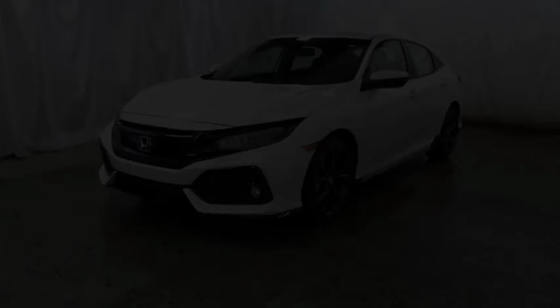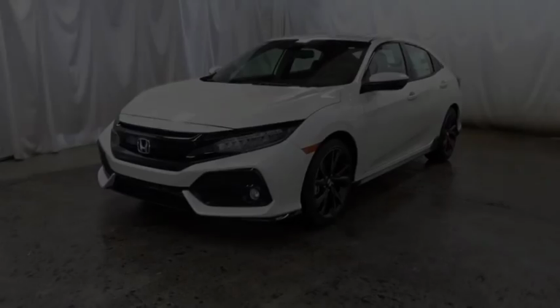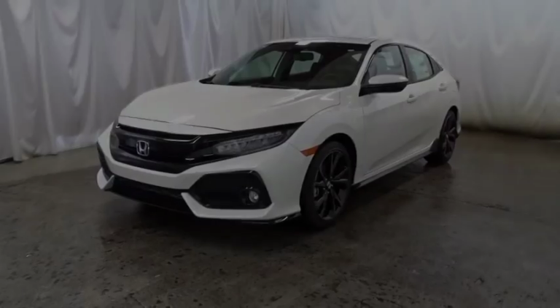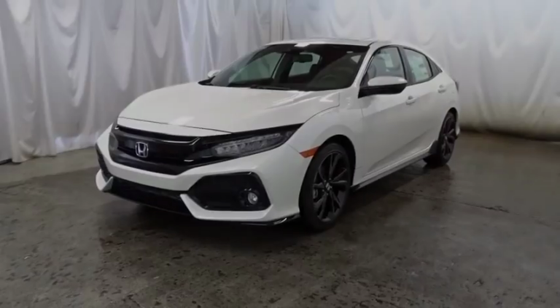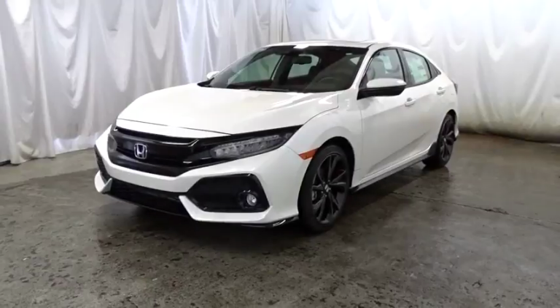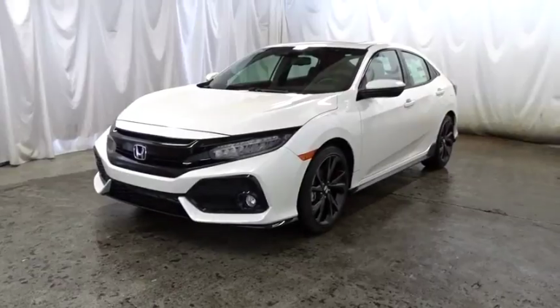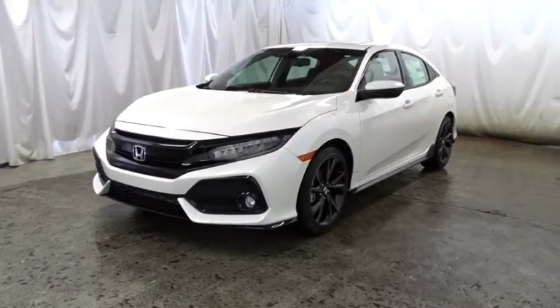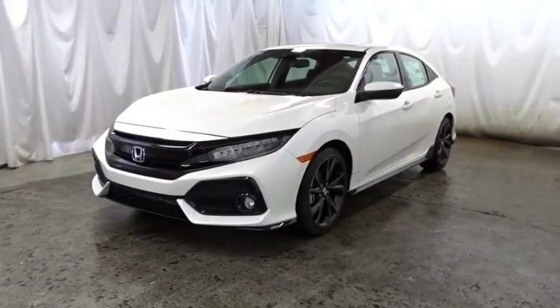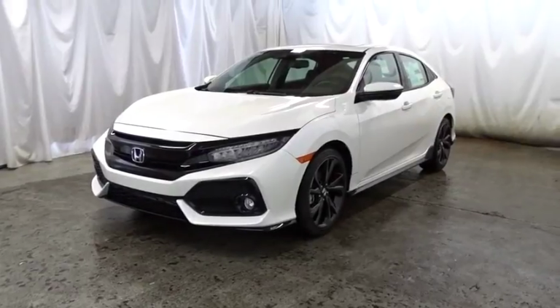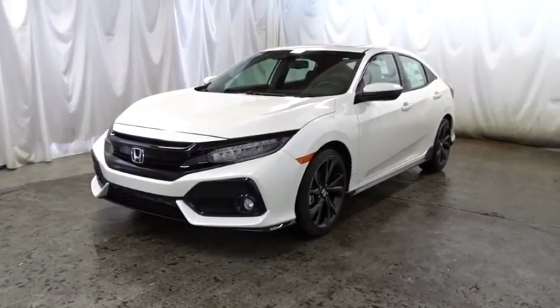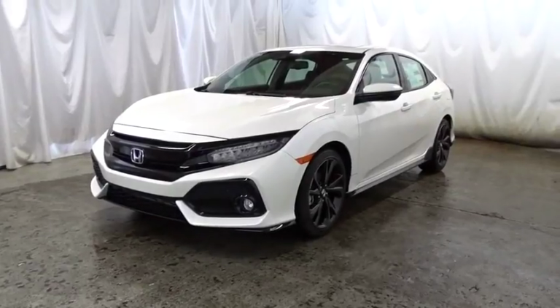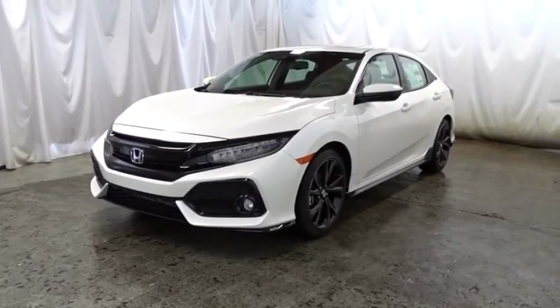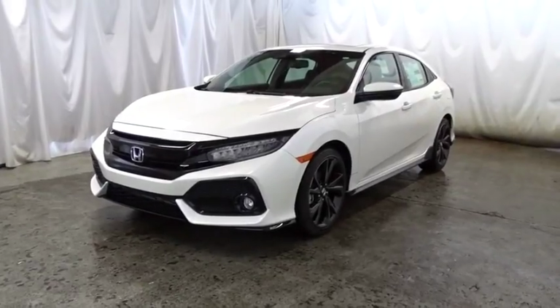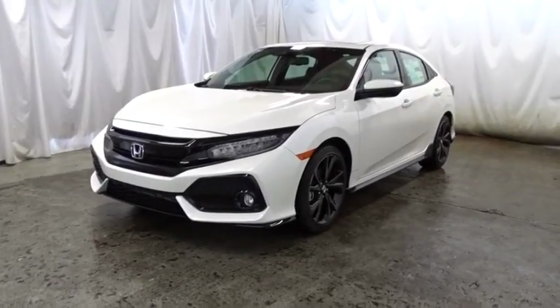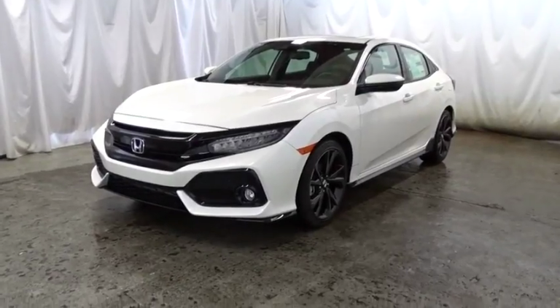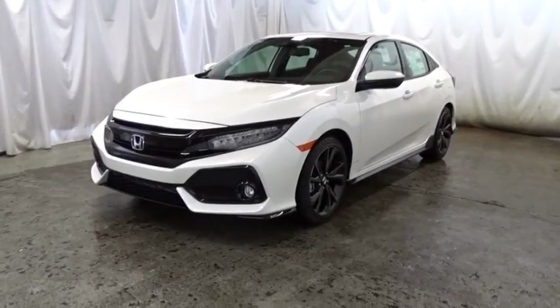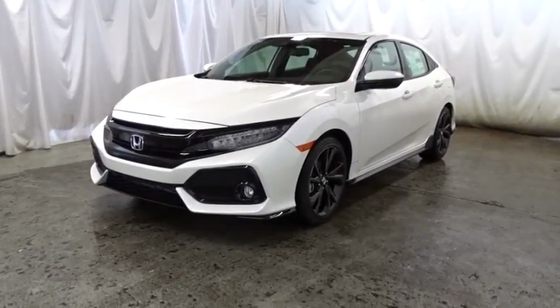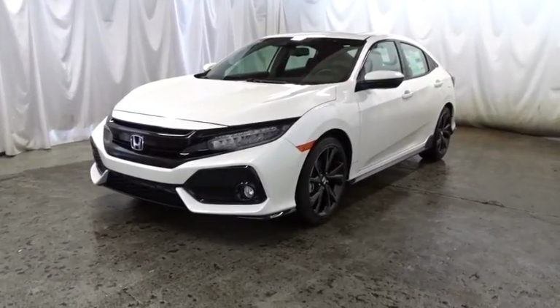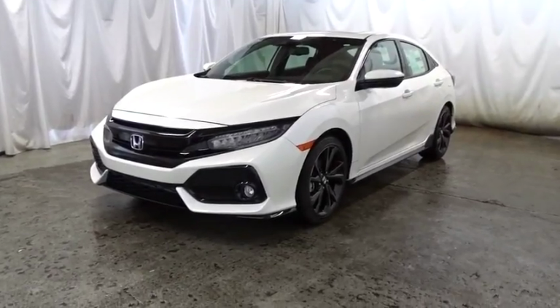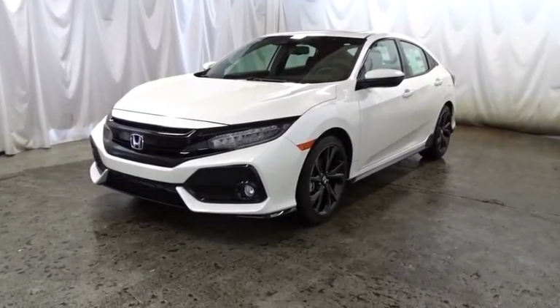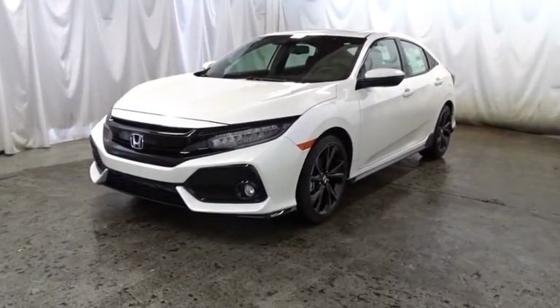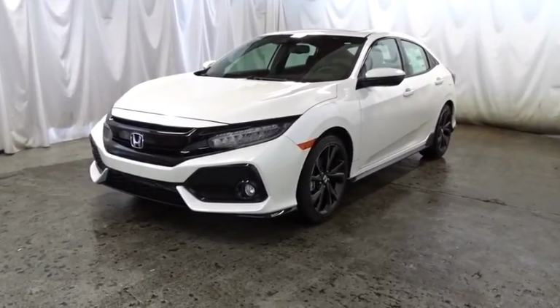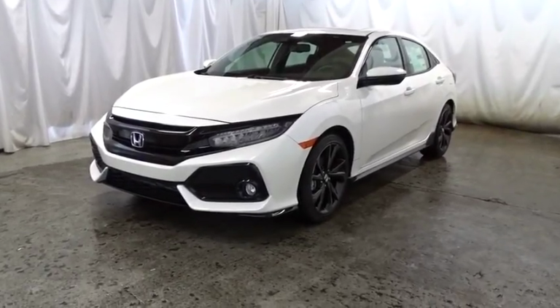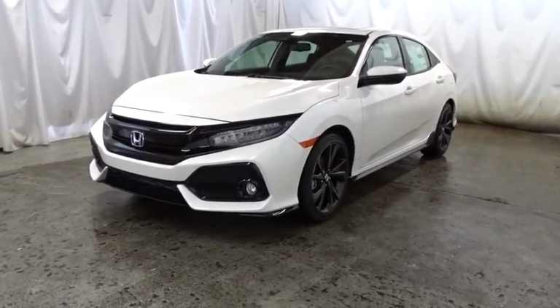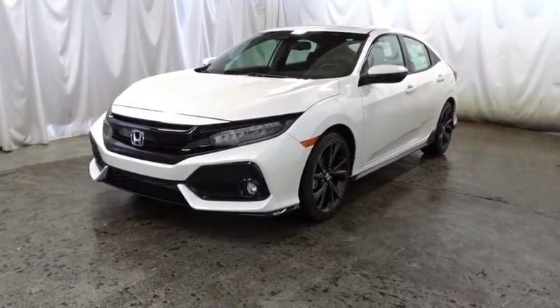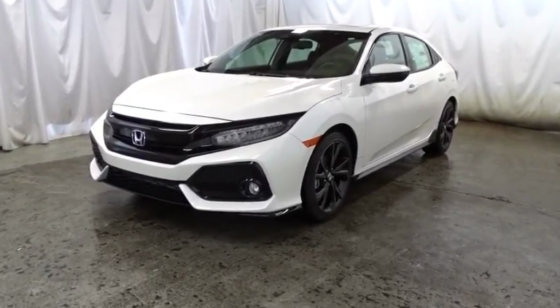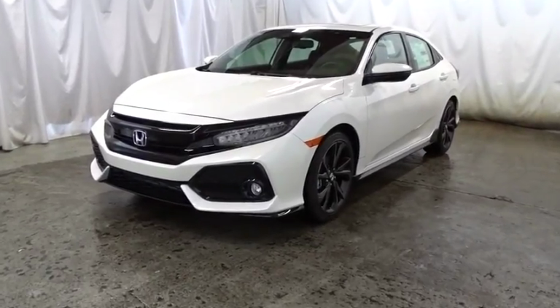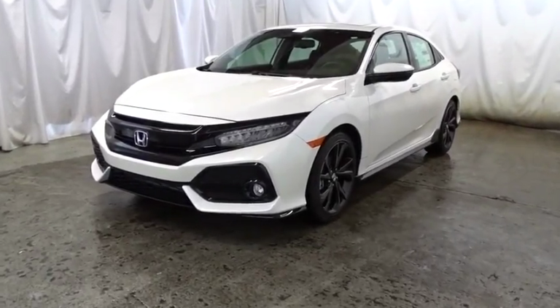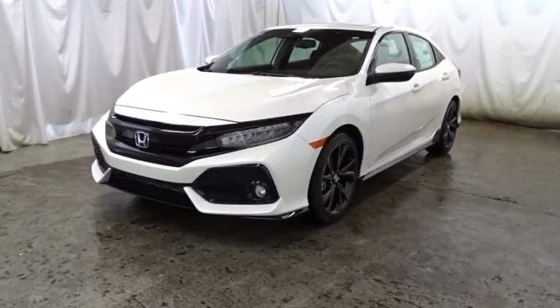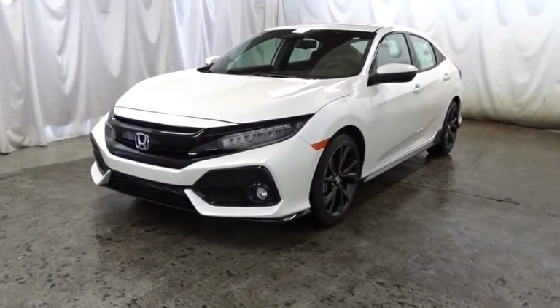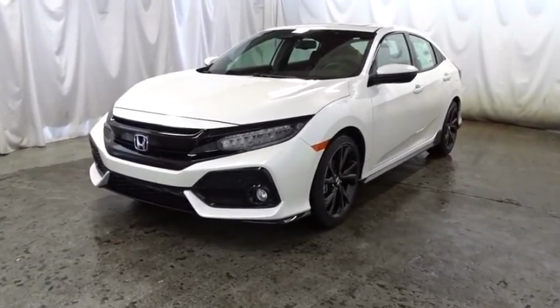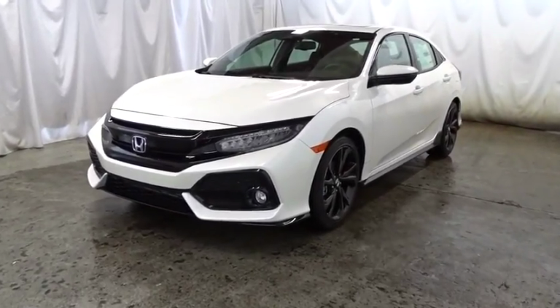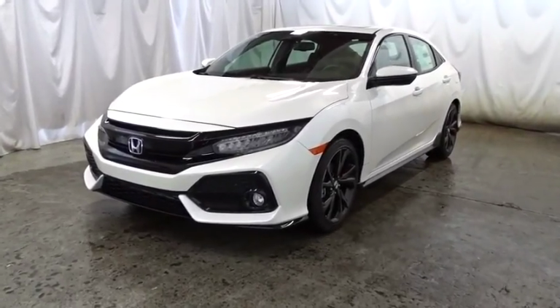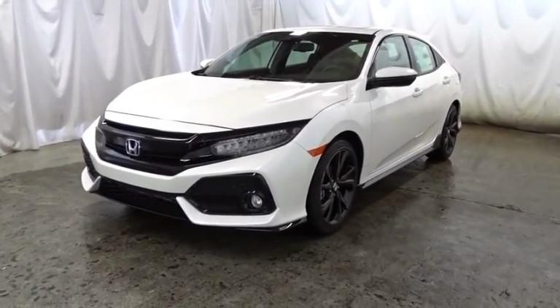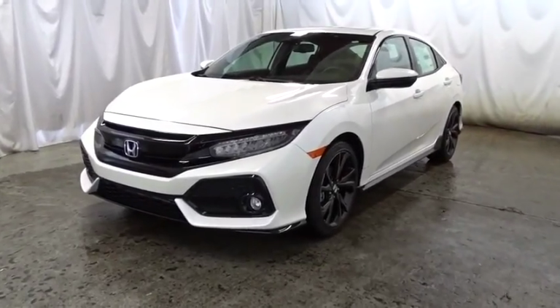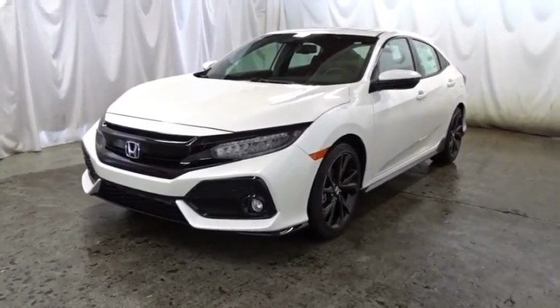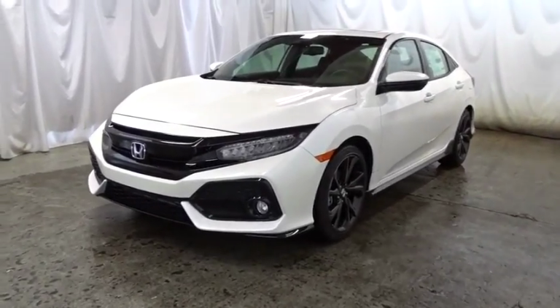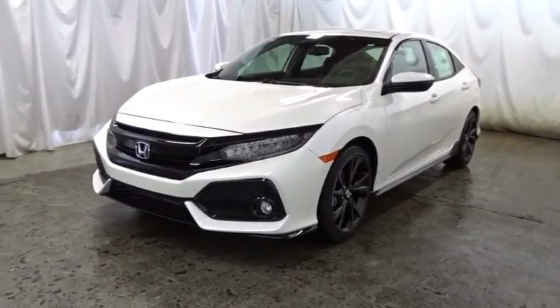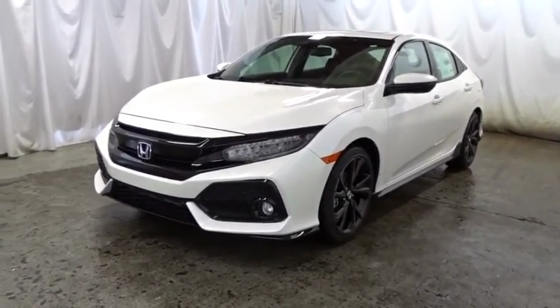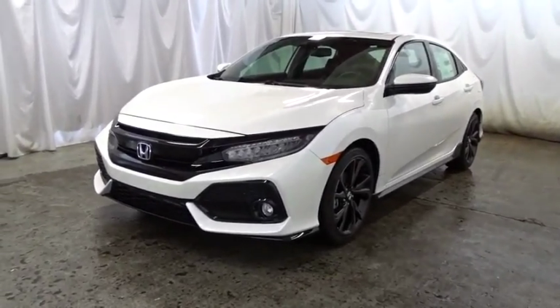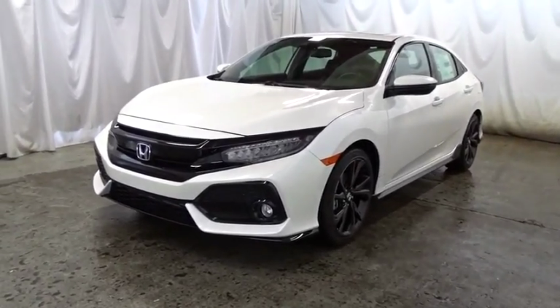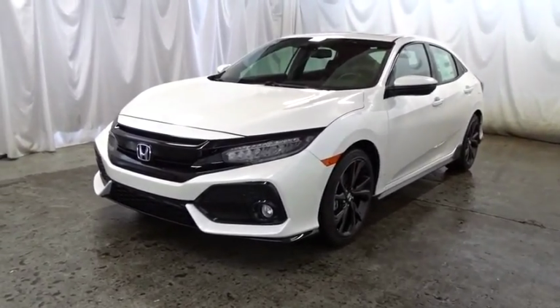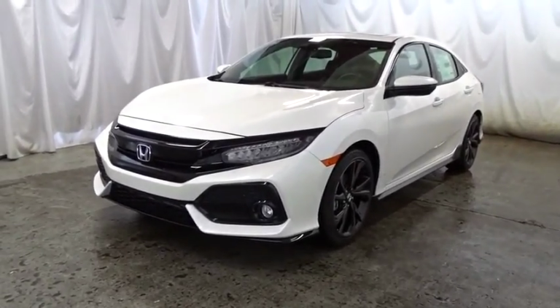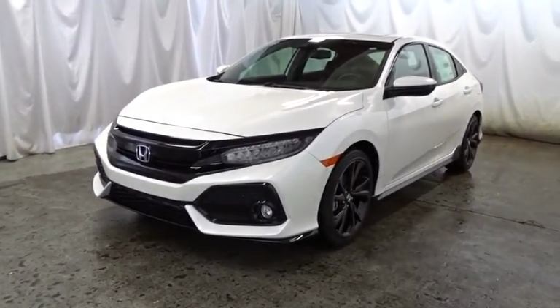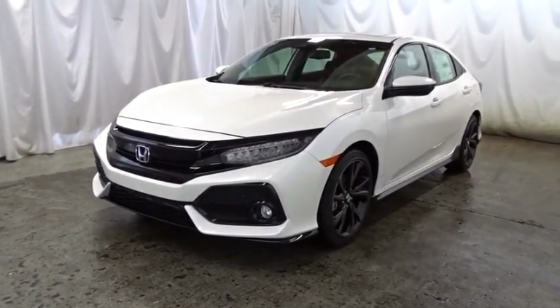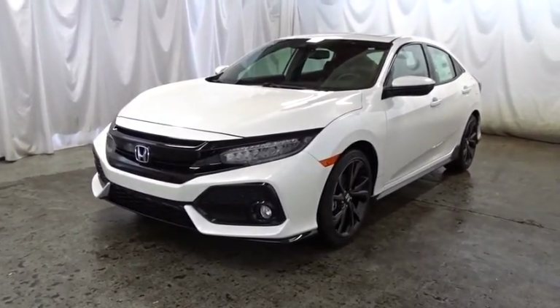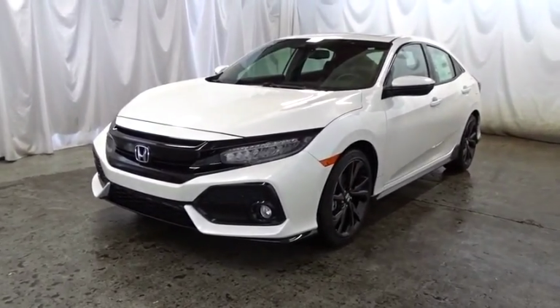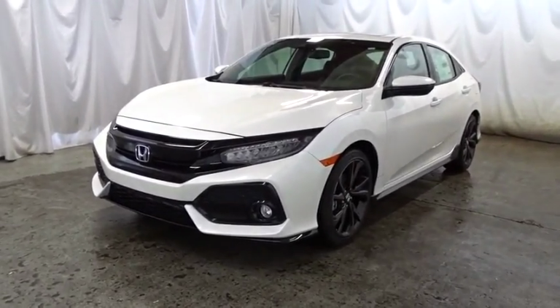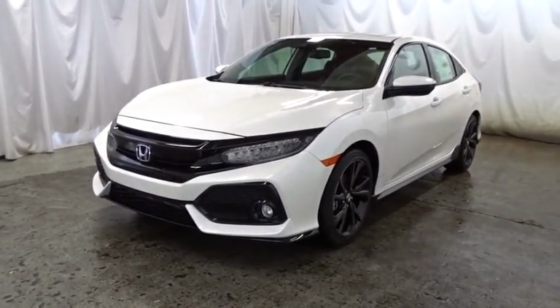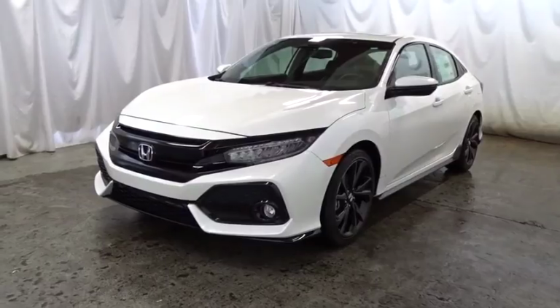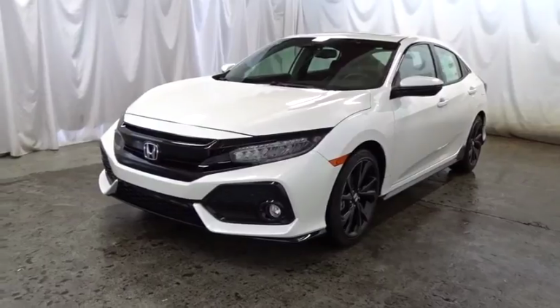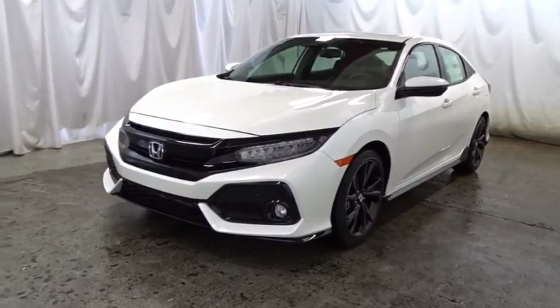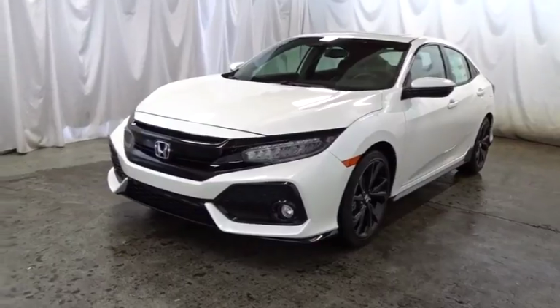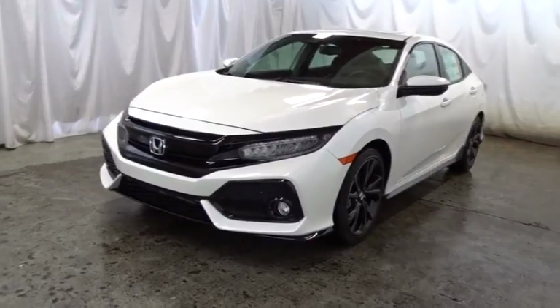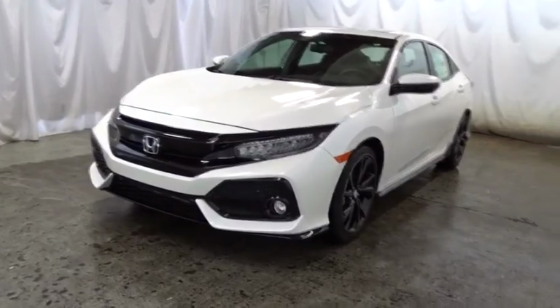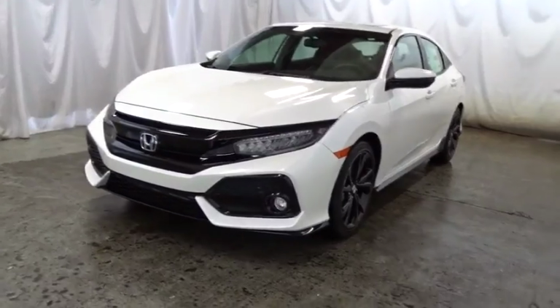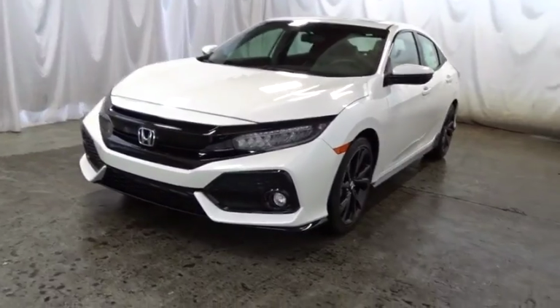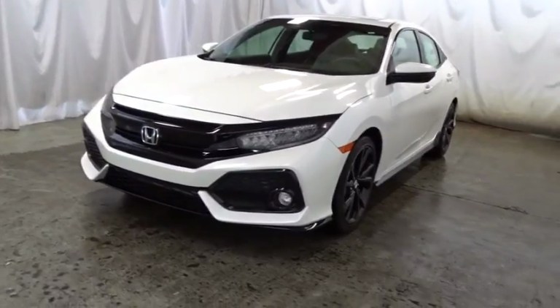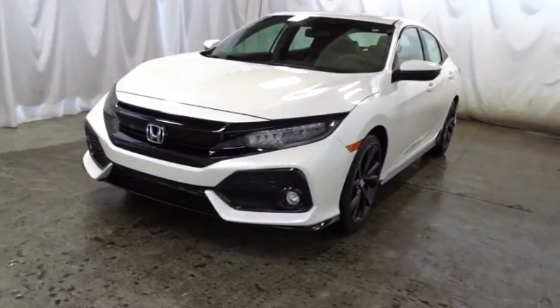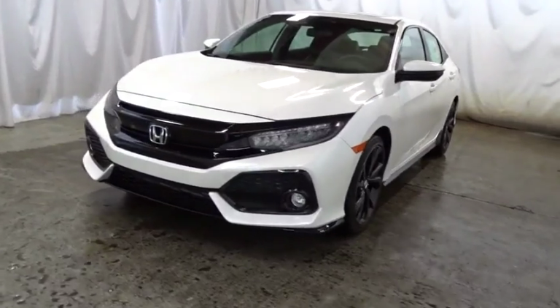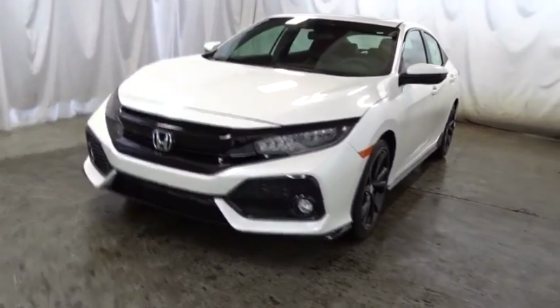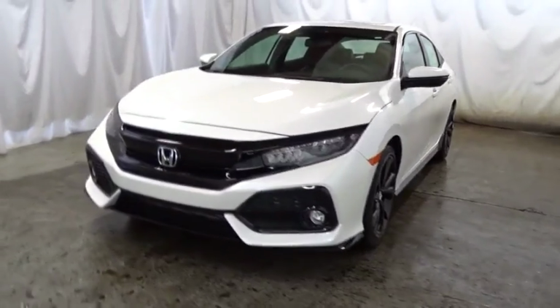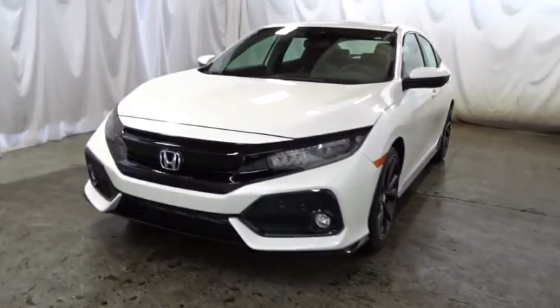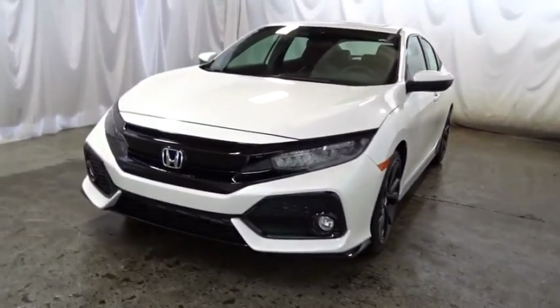The 2017 Honda Civic. Honda Civic — practical, awesome gas mileage, and incredibly reliable.